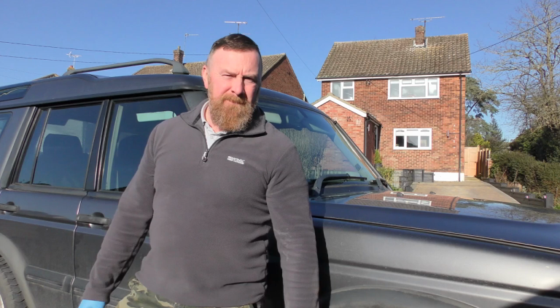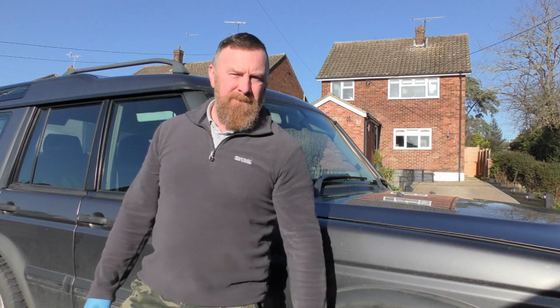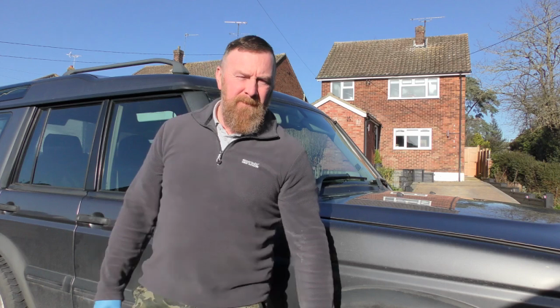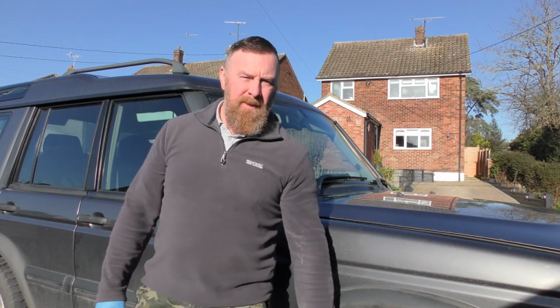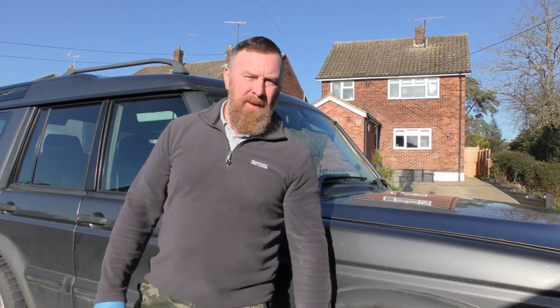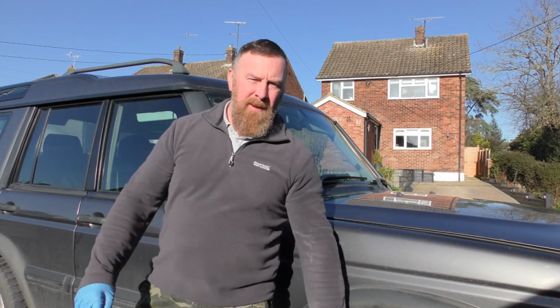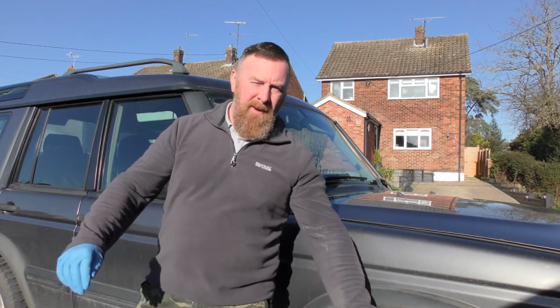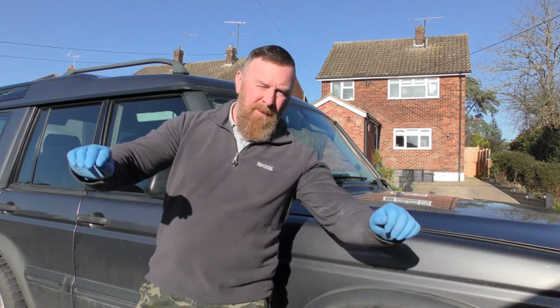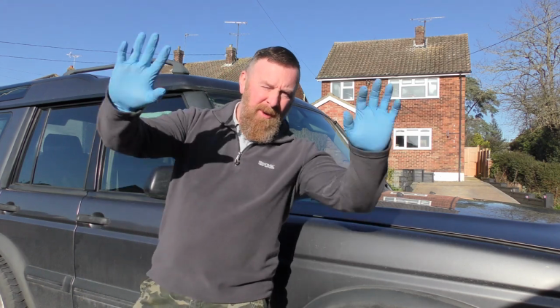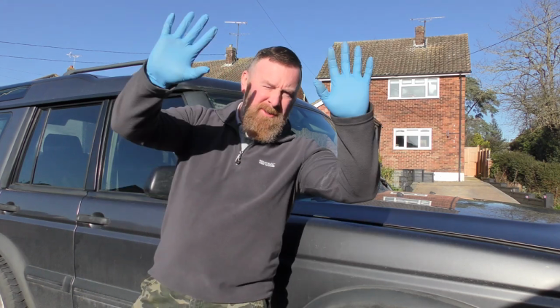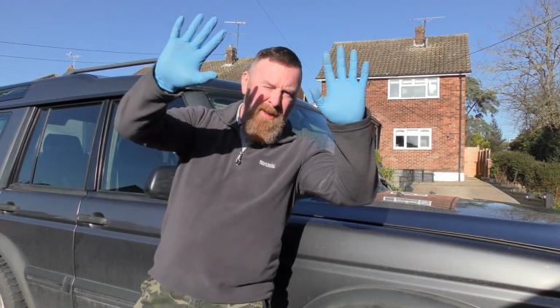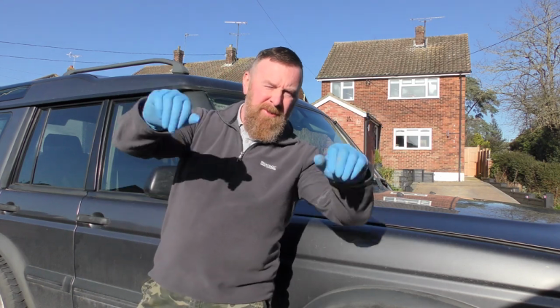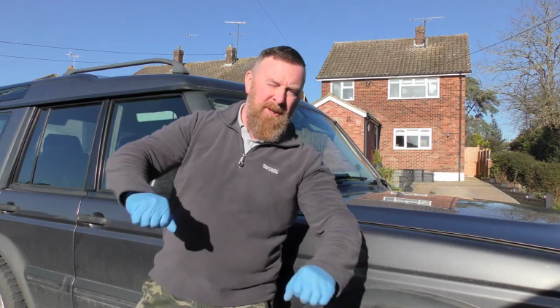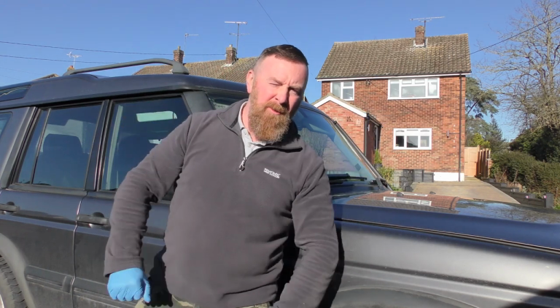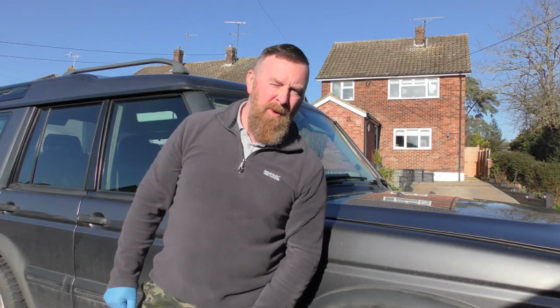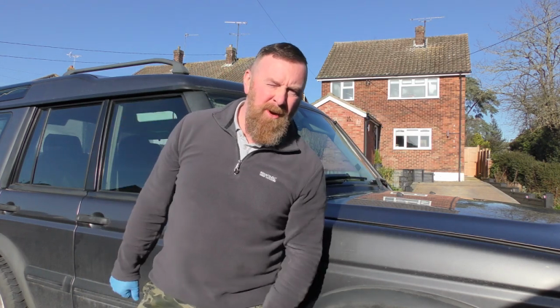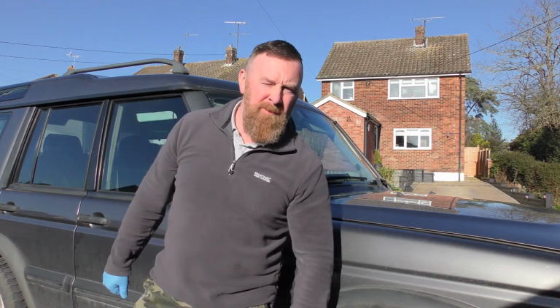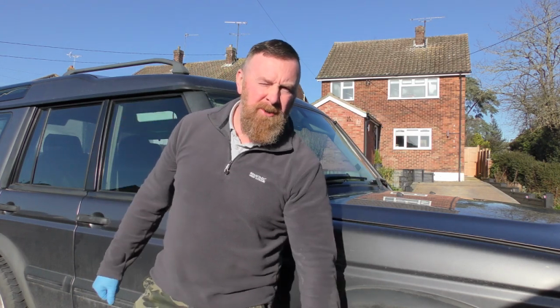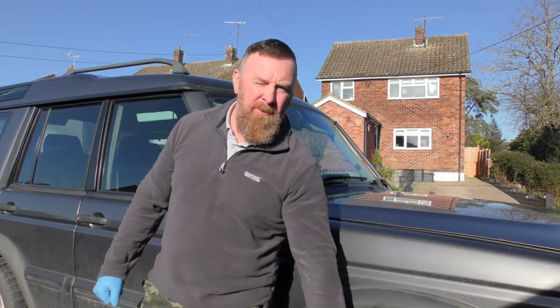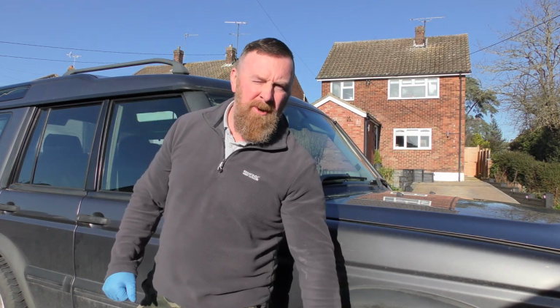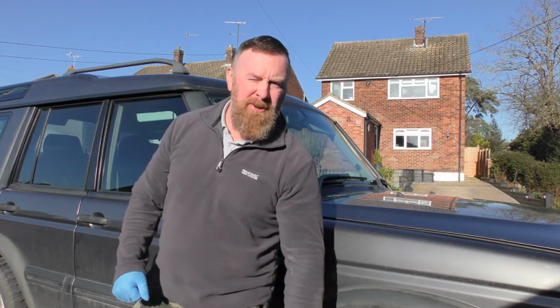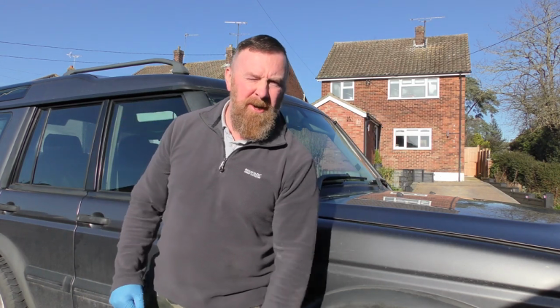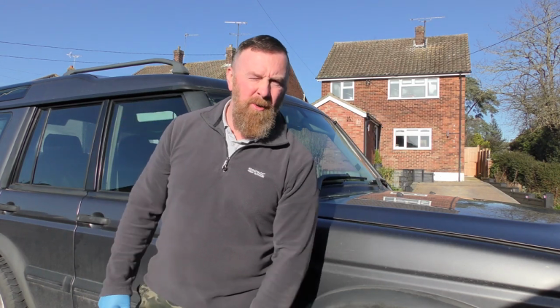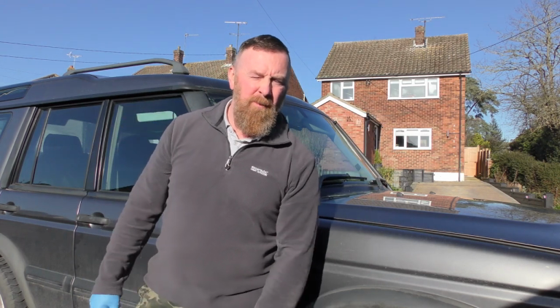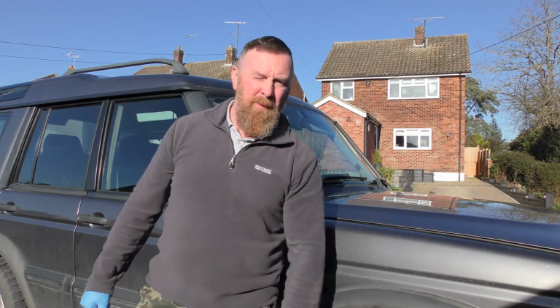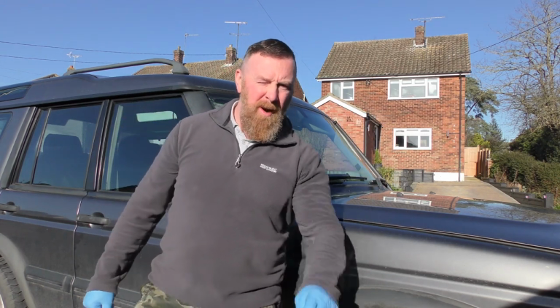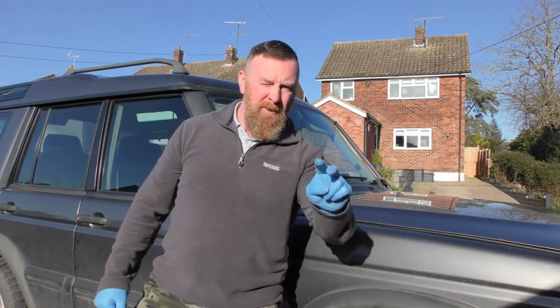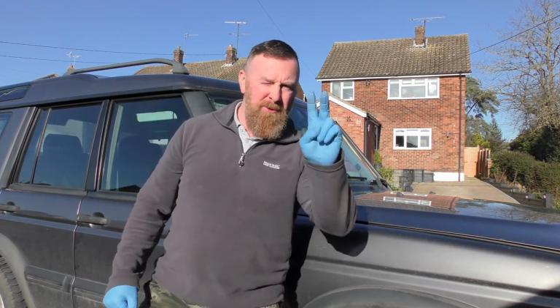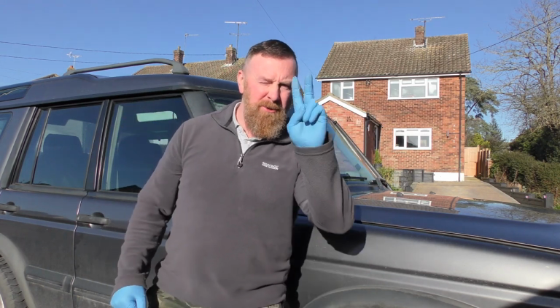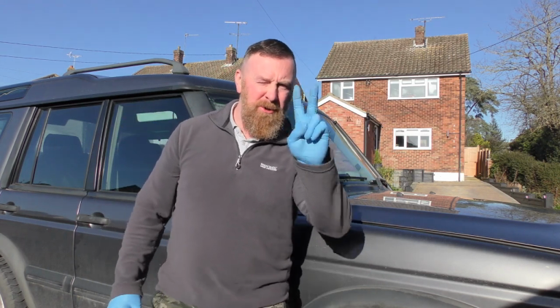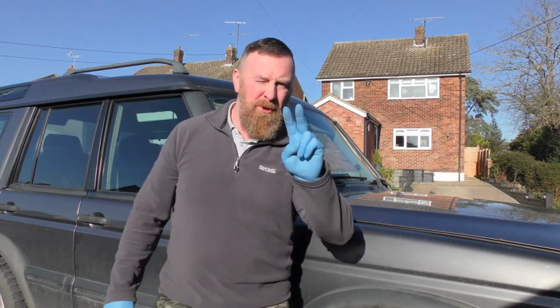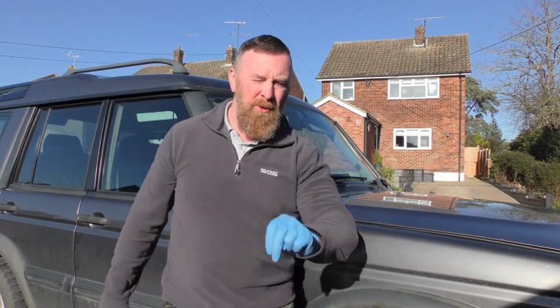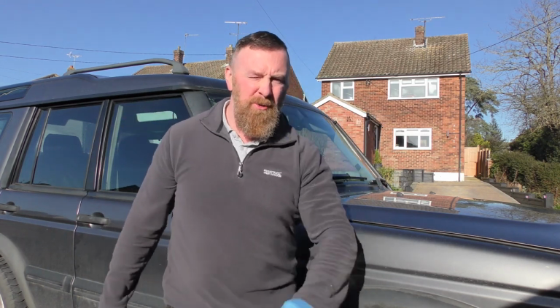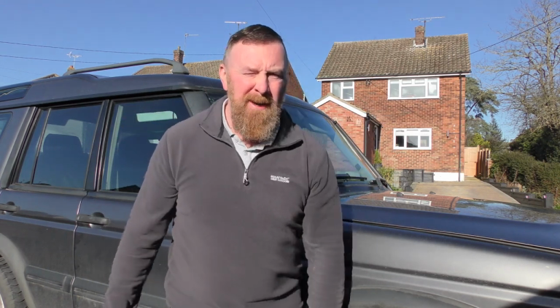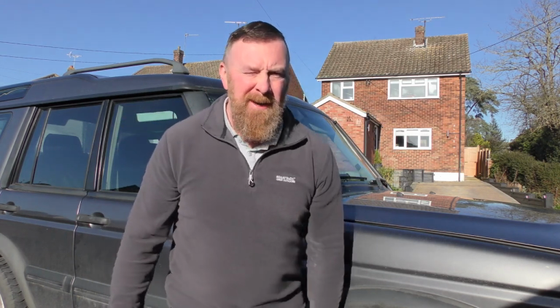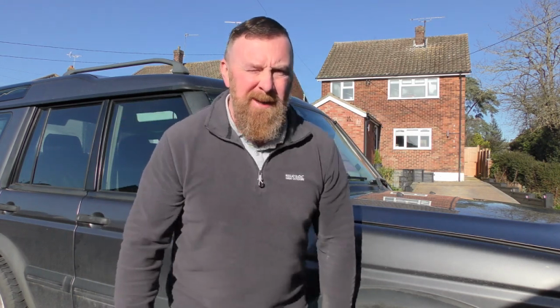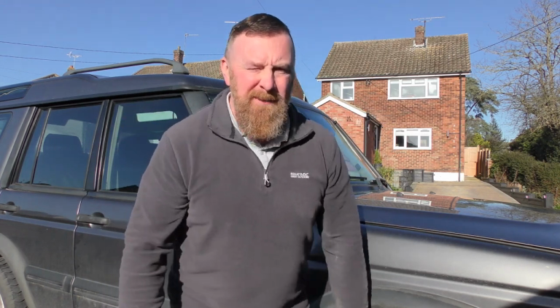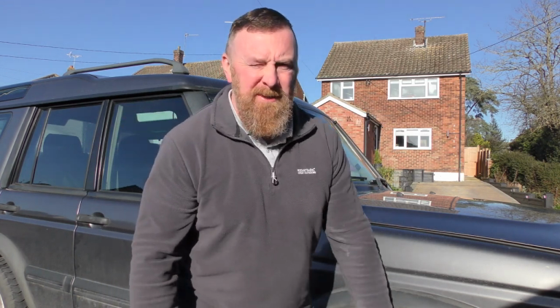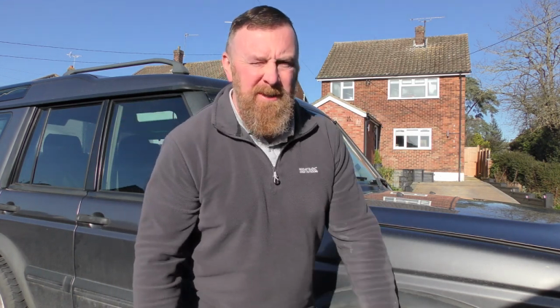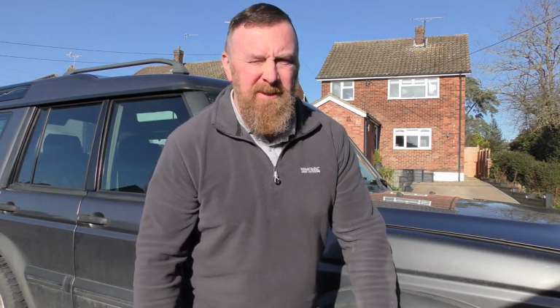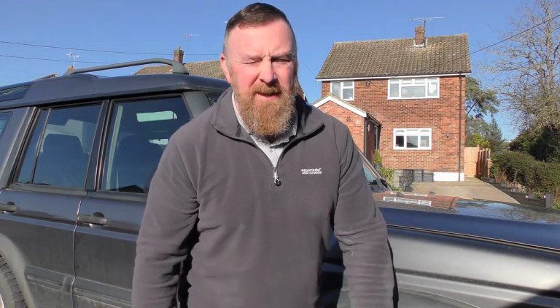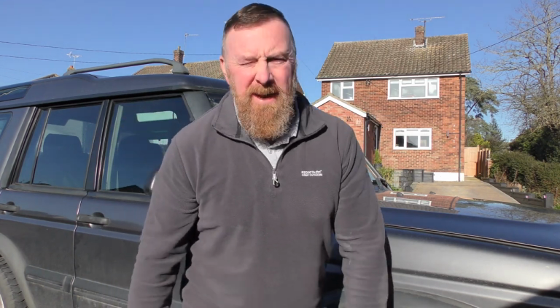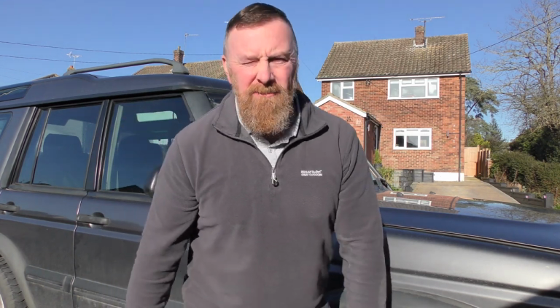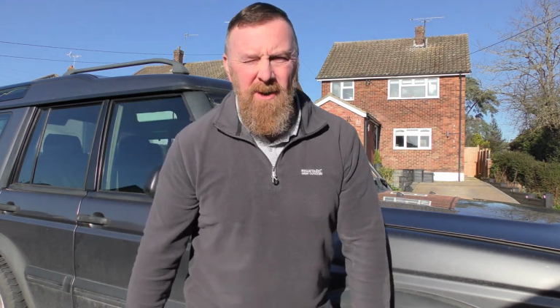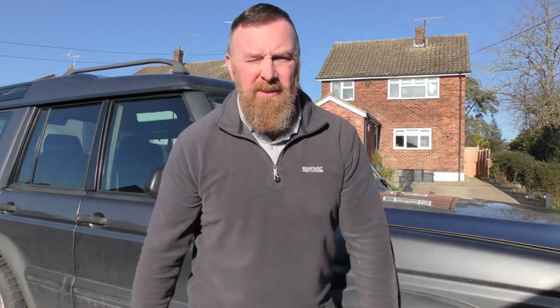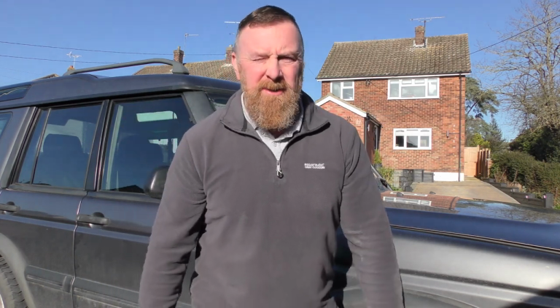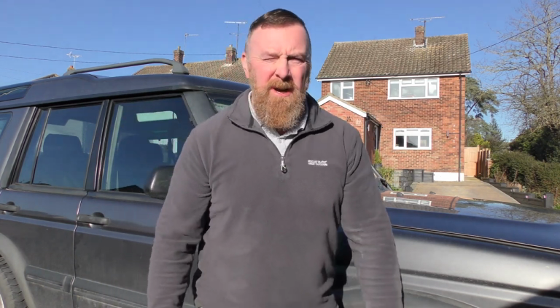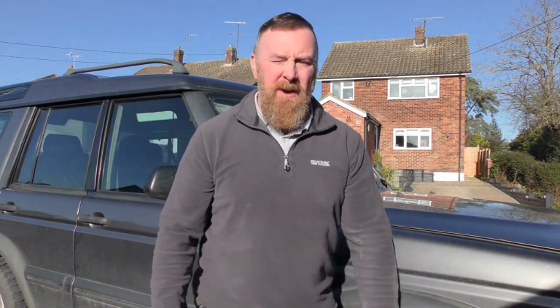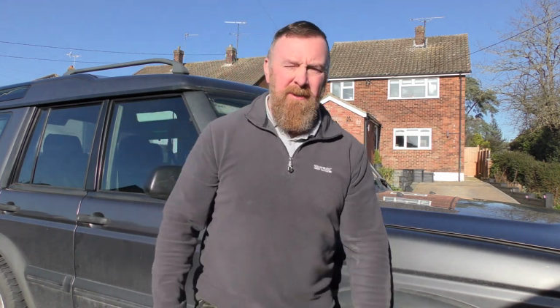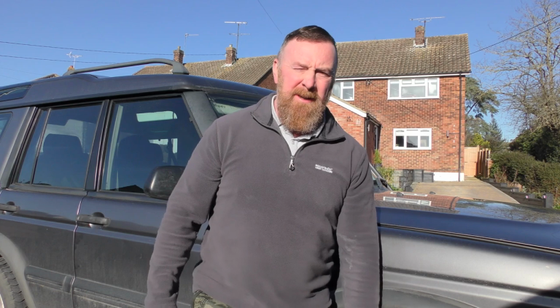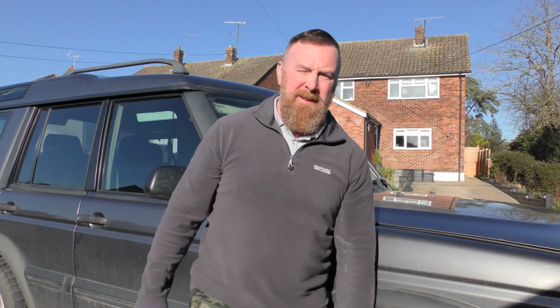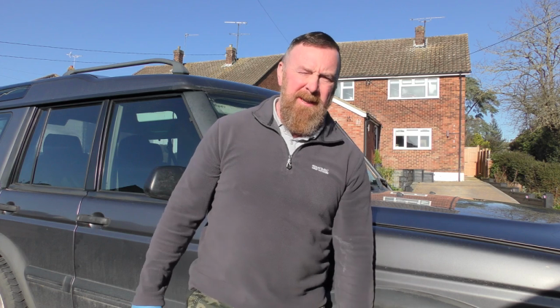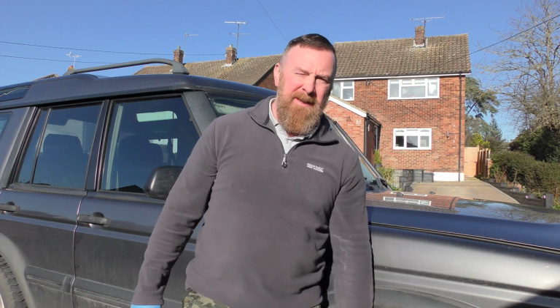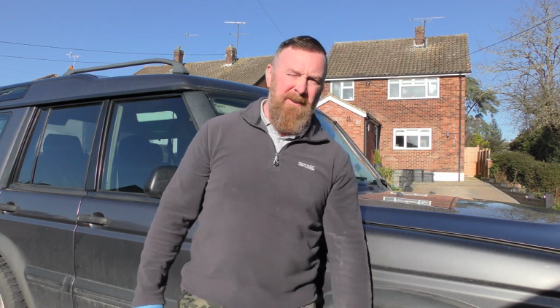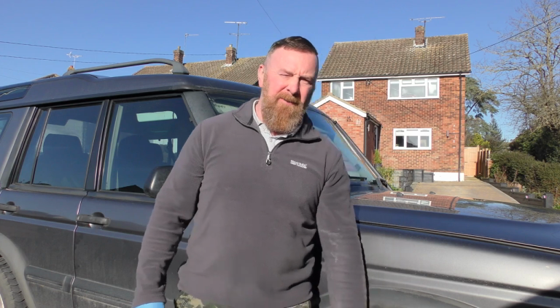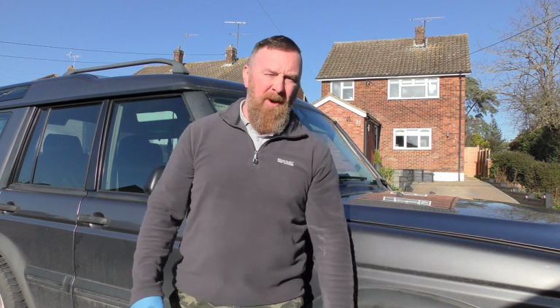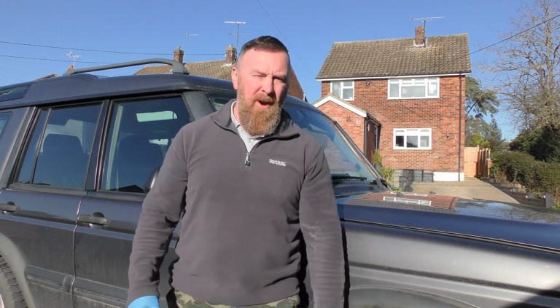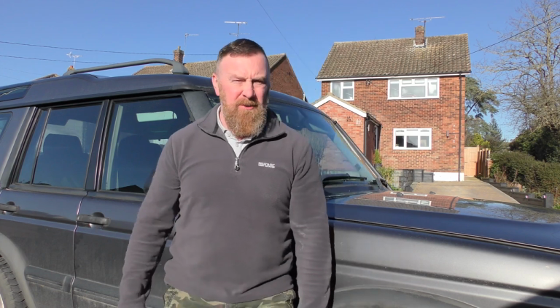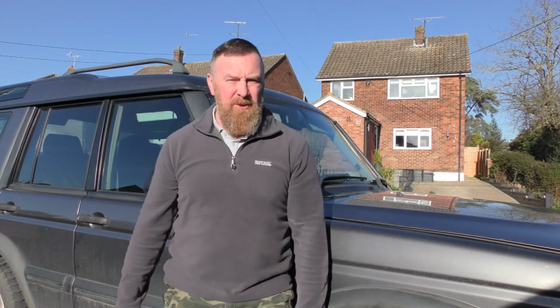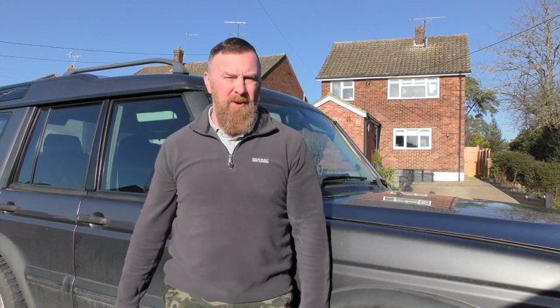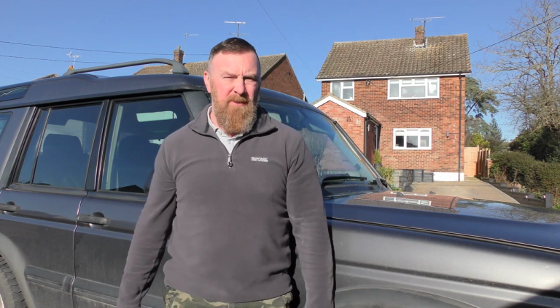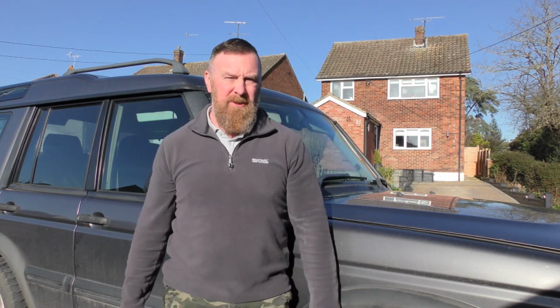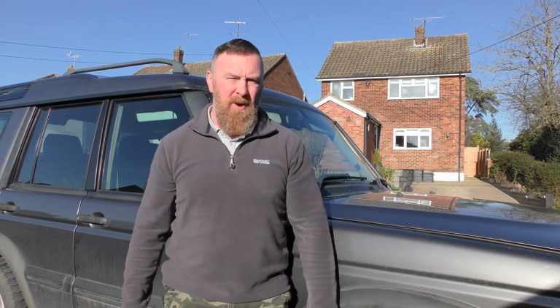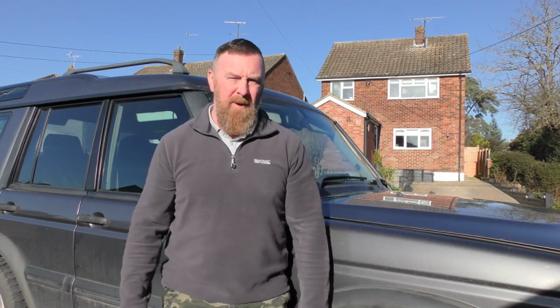Hi, Mark Savage here. Welcome to my channel, part two. This is the Land Rover Discovery TD5 service time.